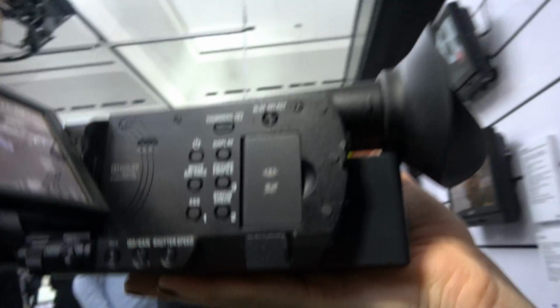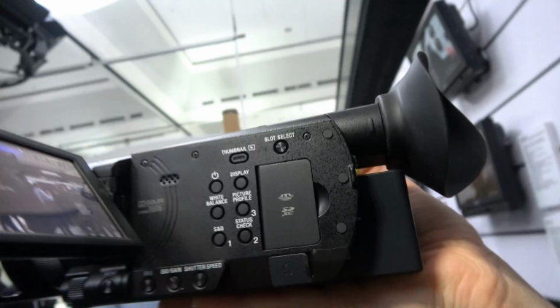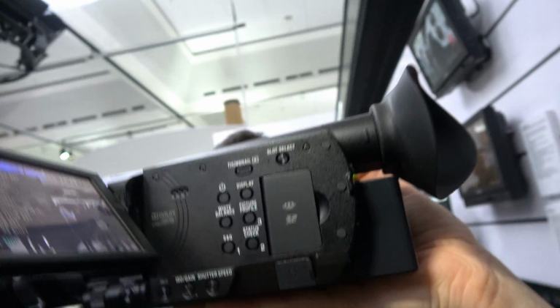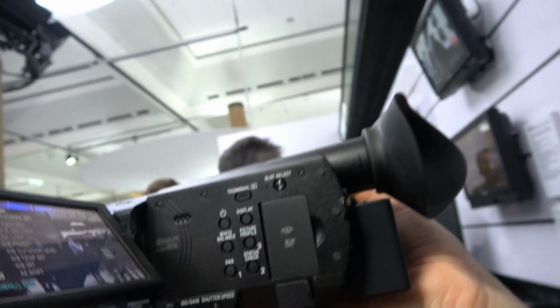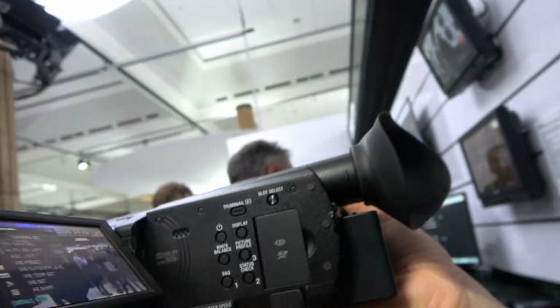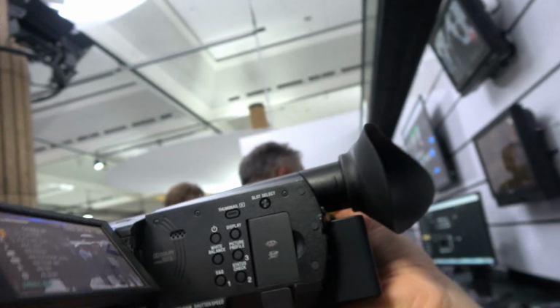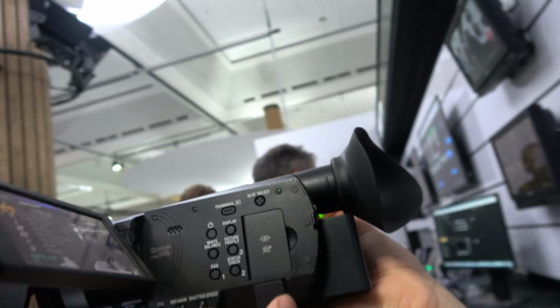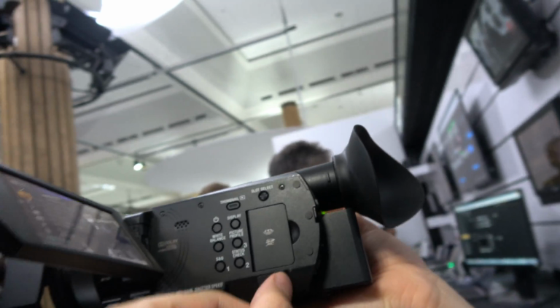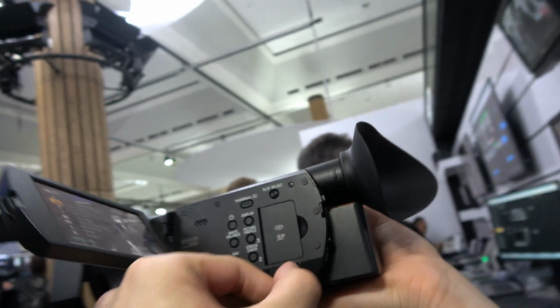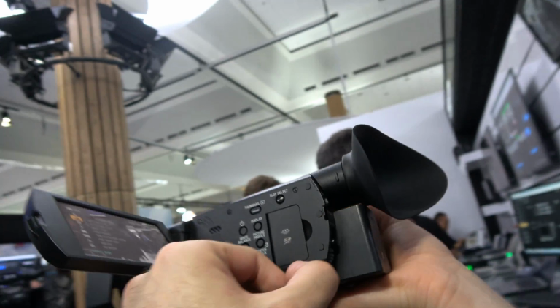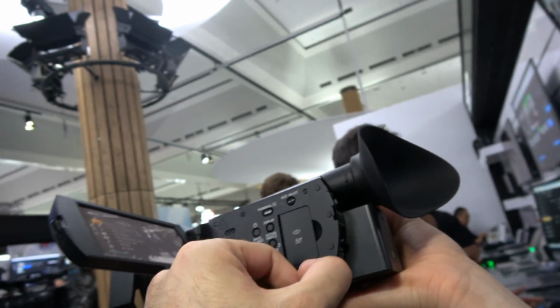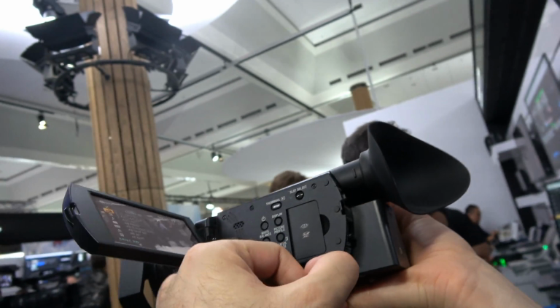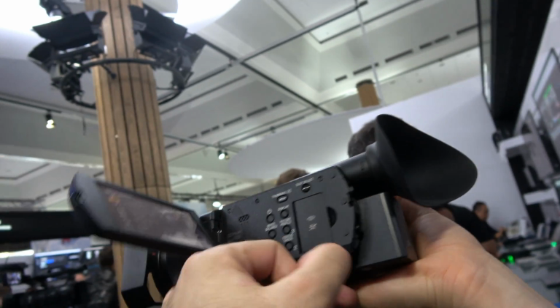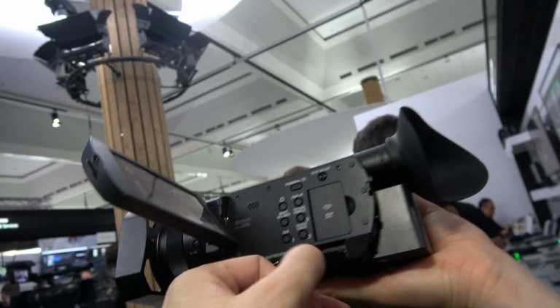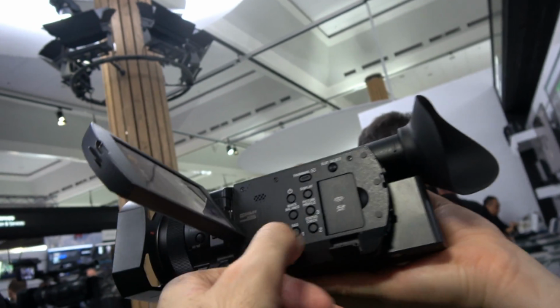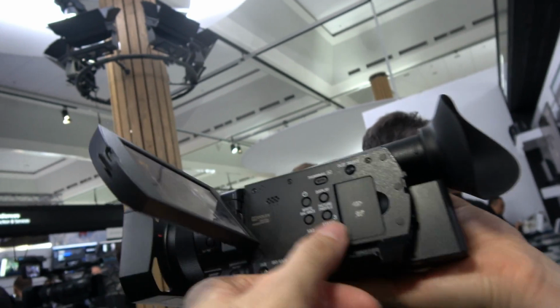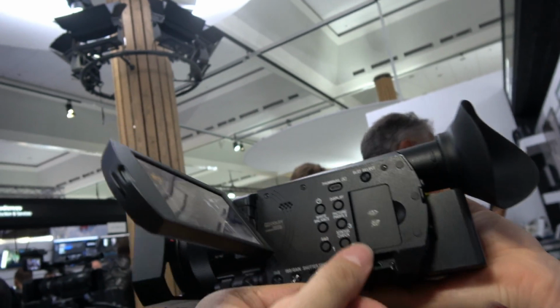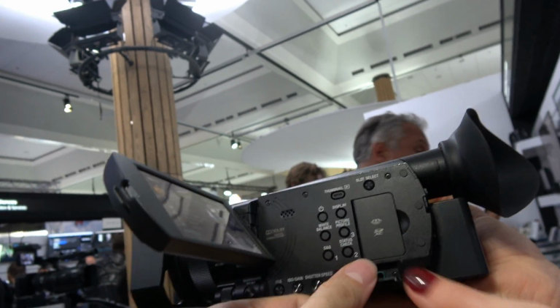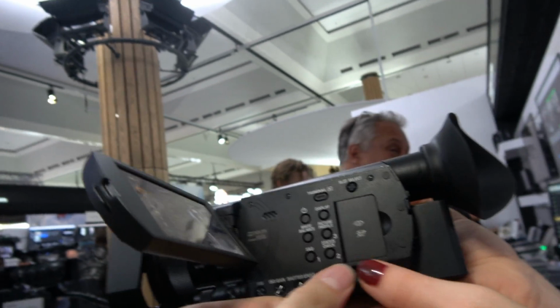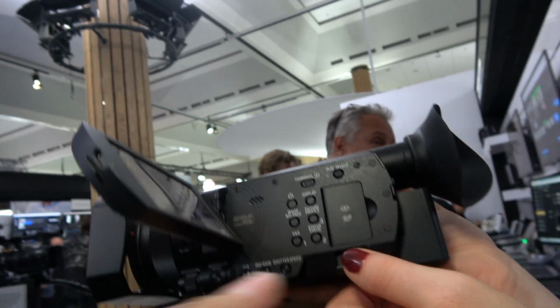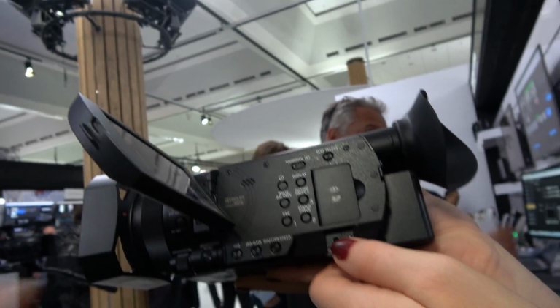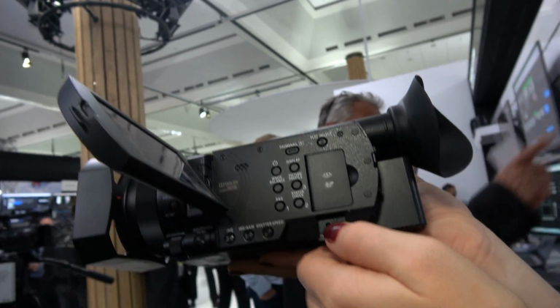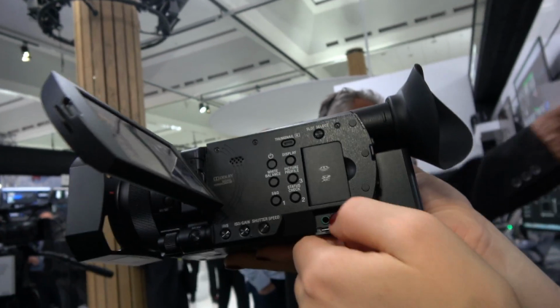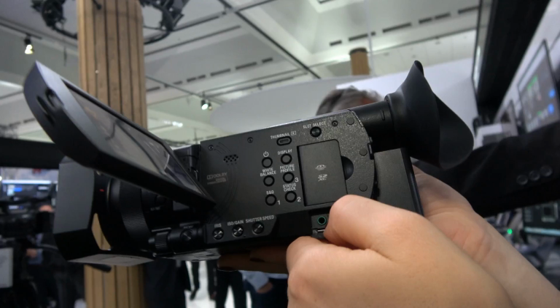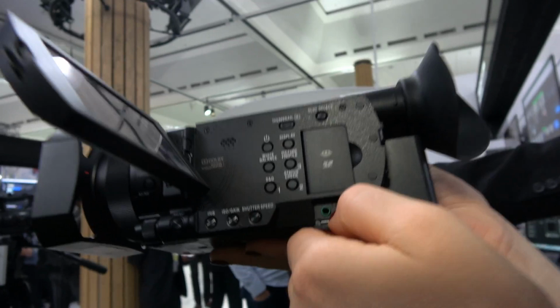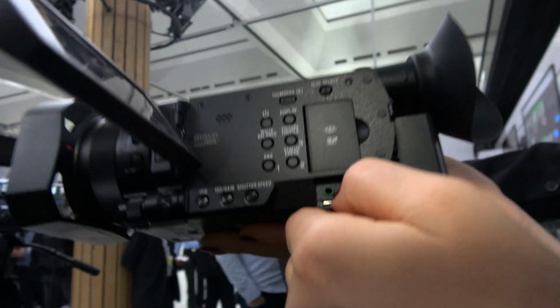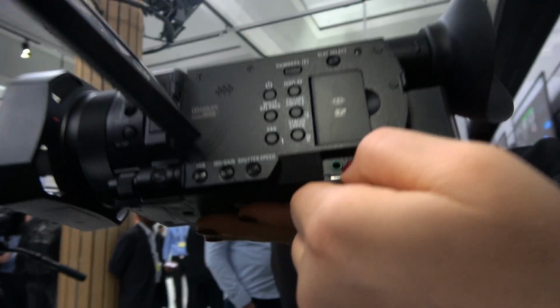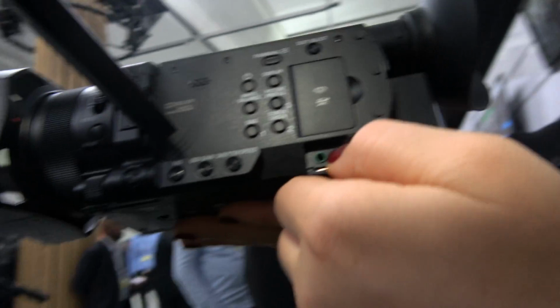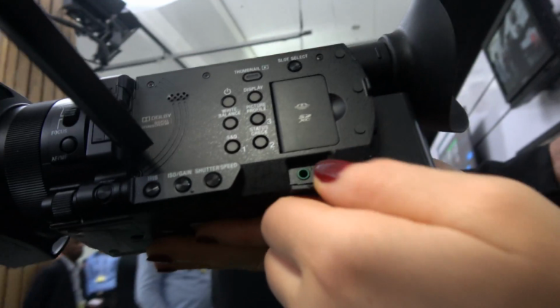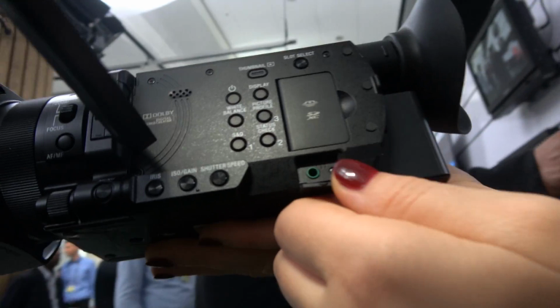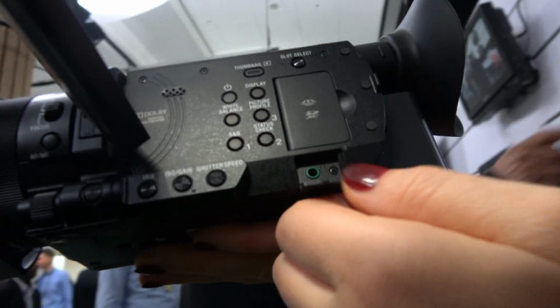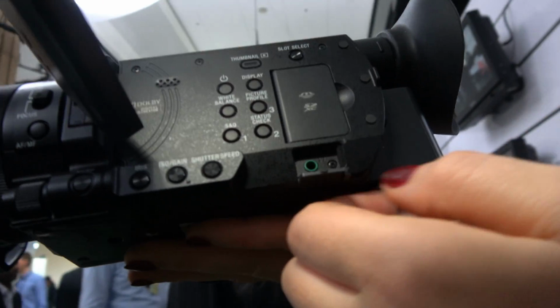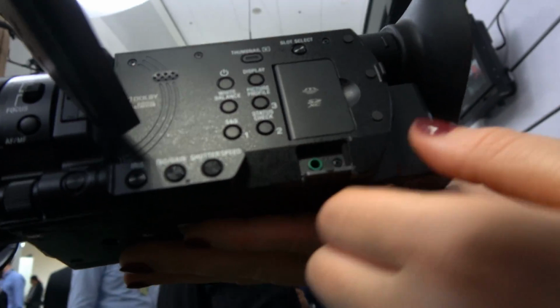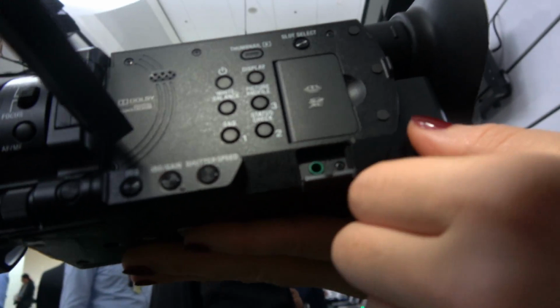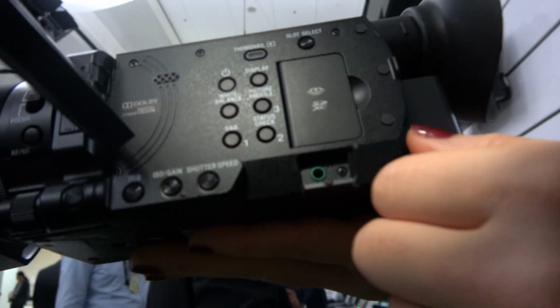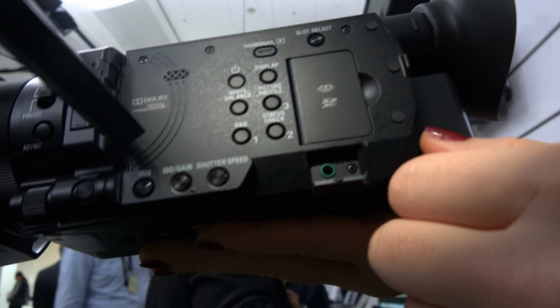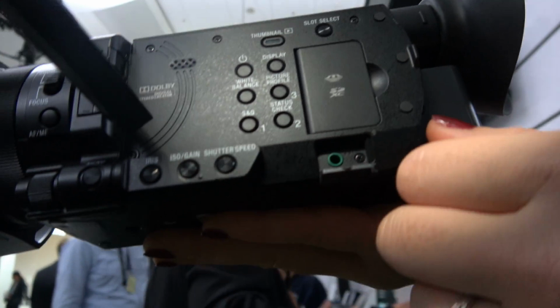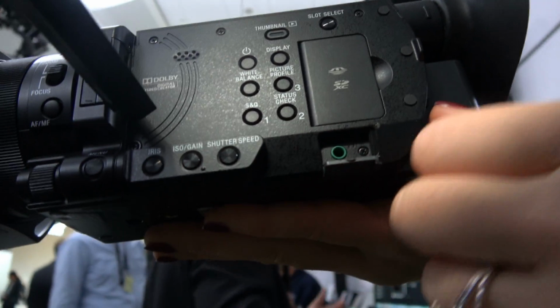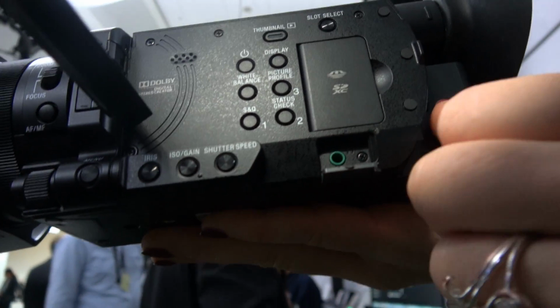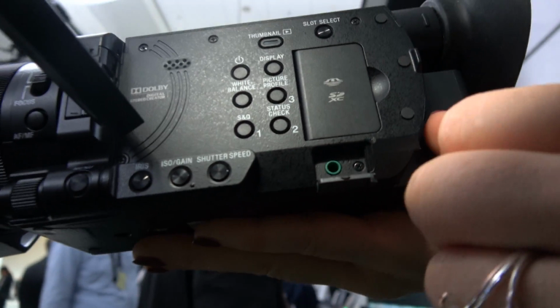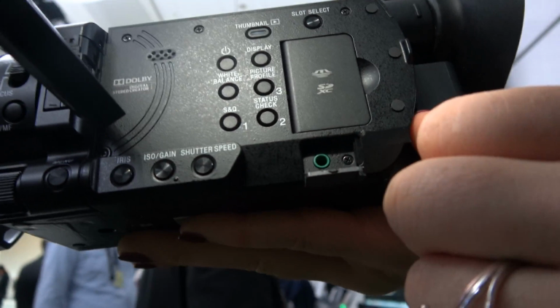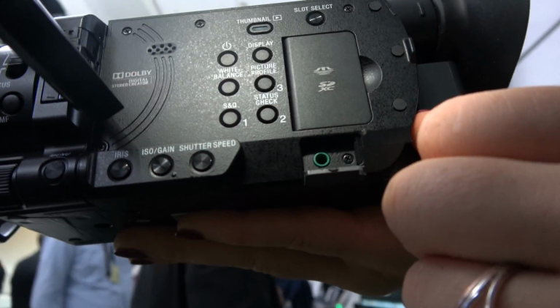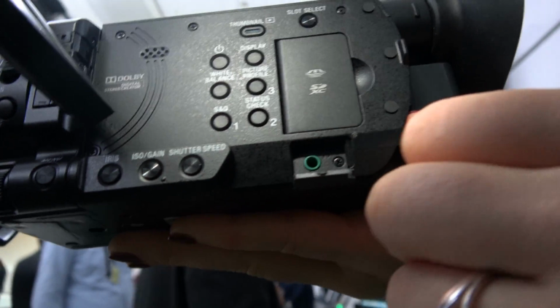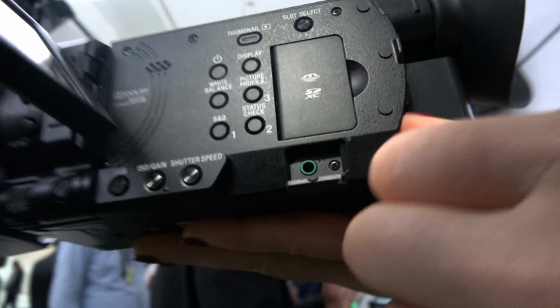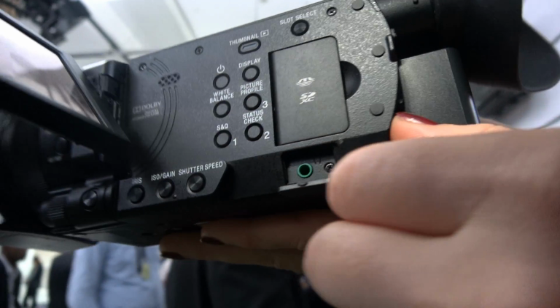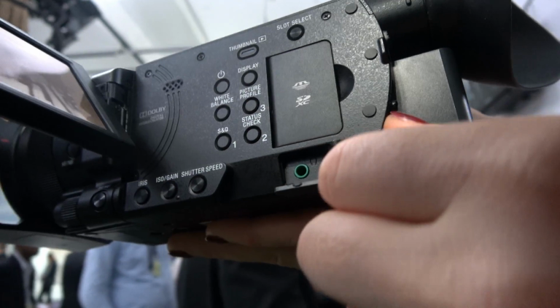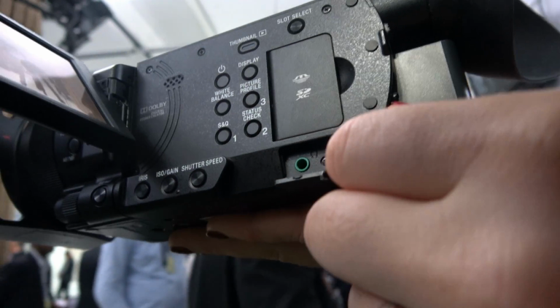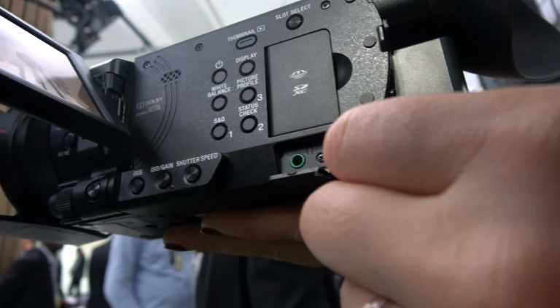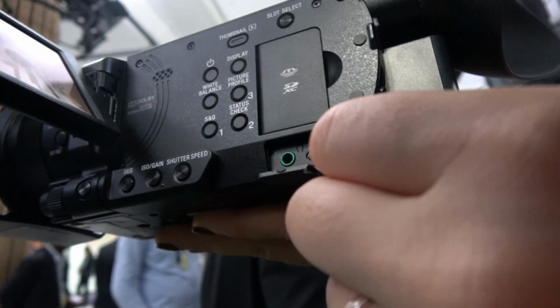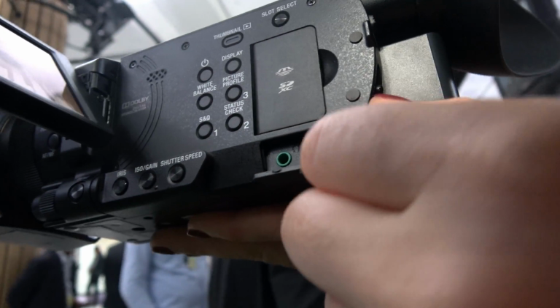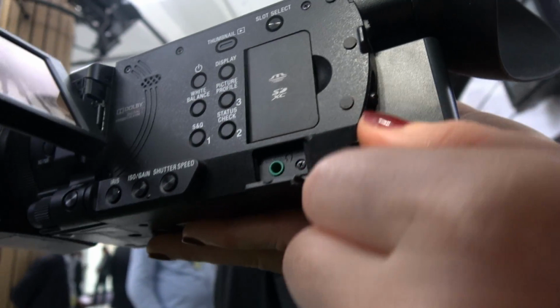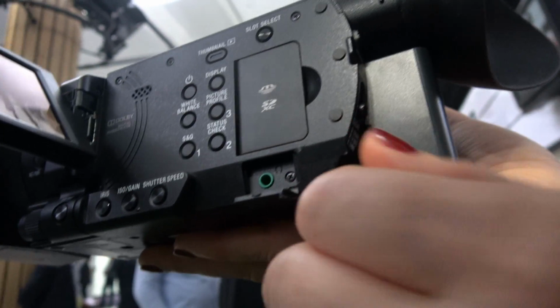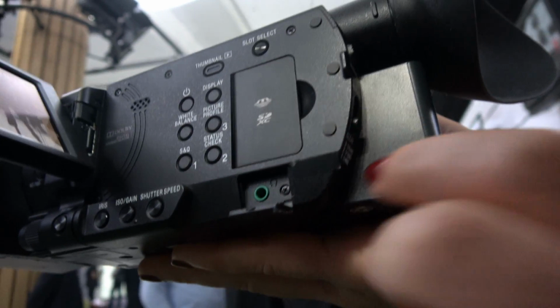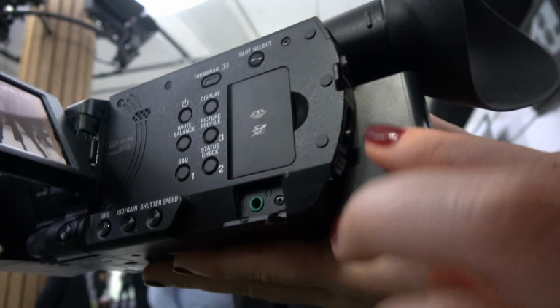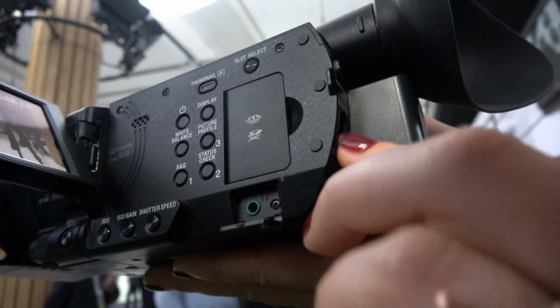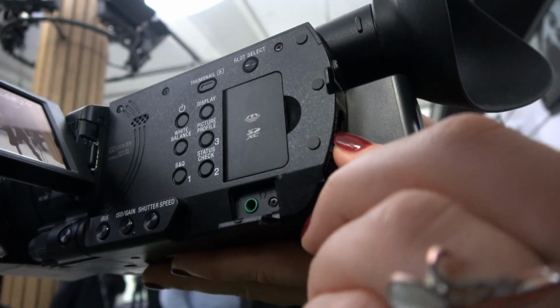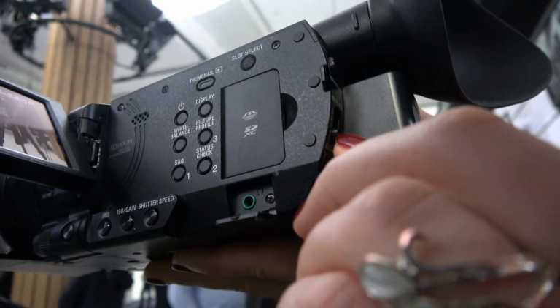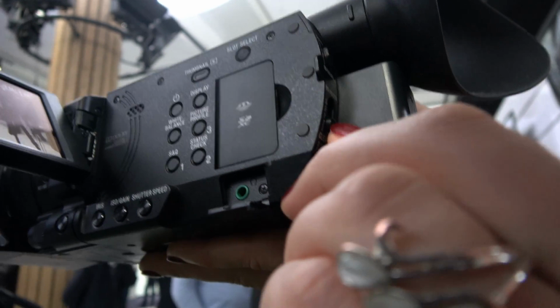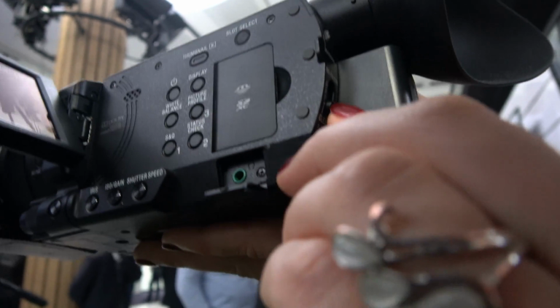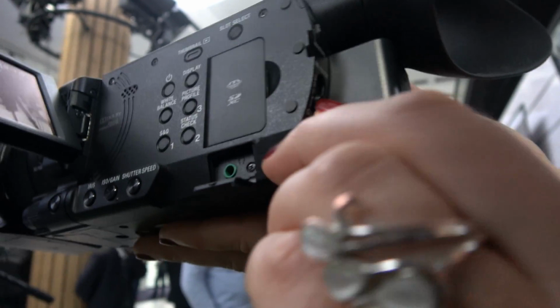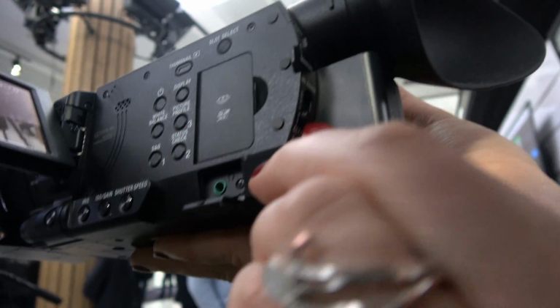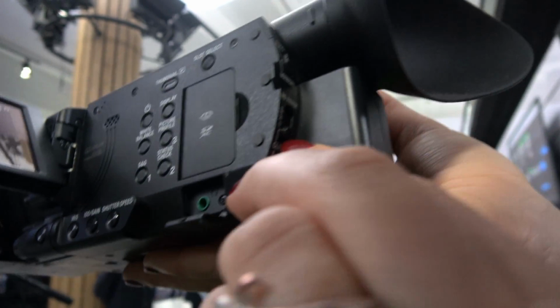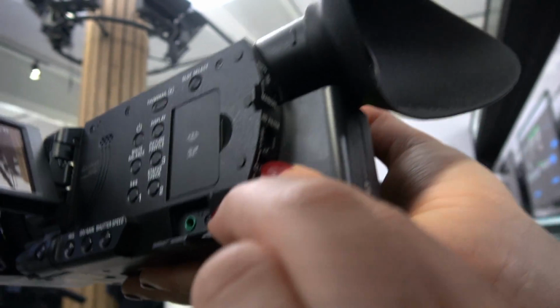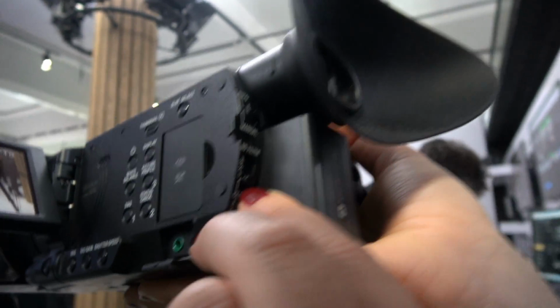And here you have the headphones output. You can see the headphones jack here, and there is also a very important audio level indicator function.